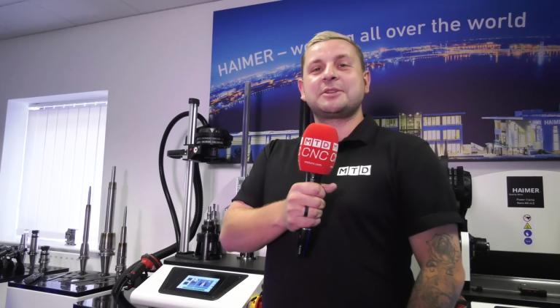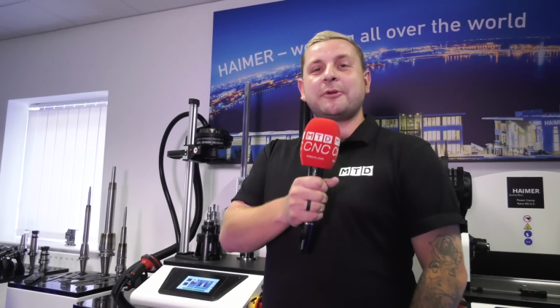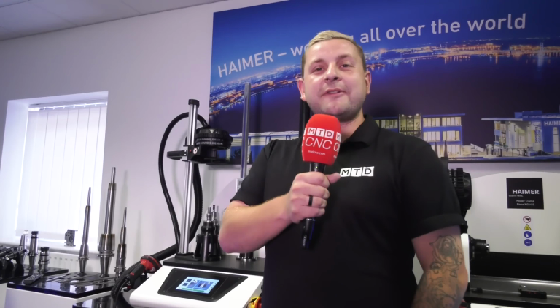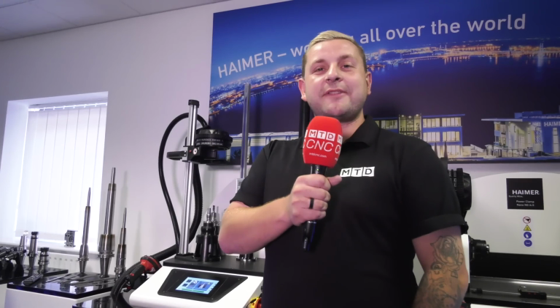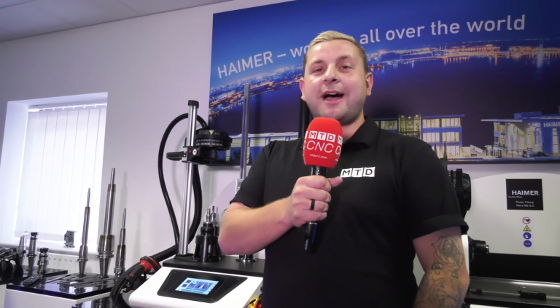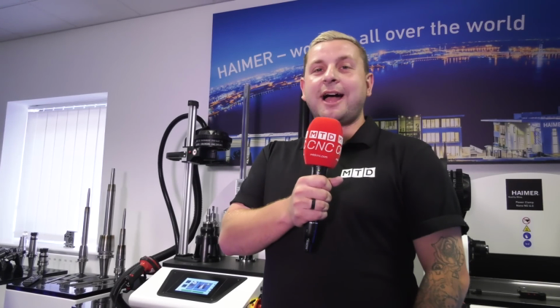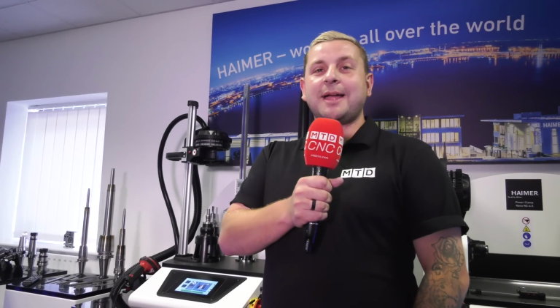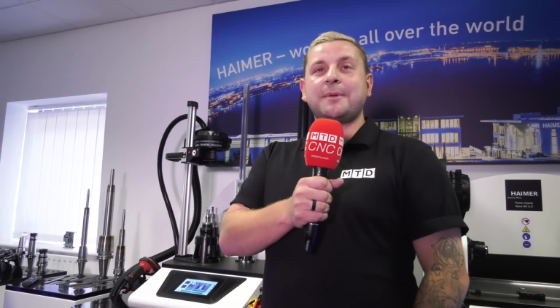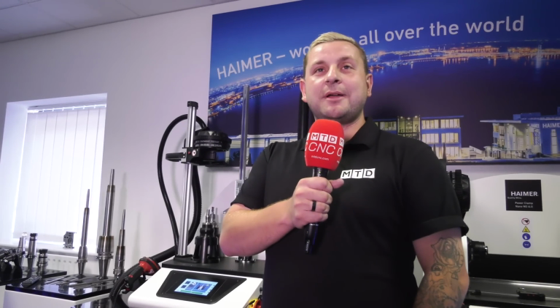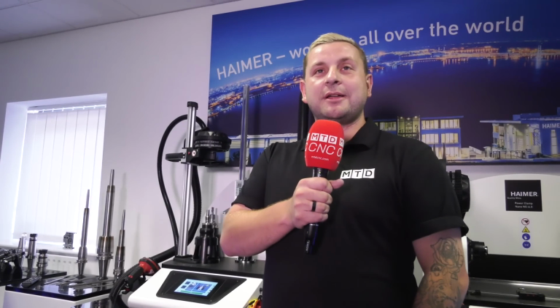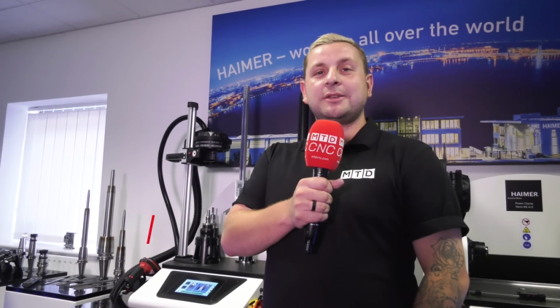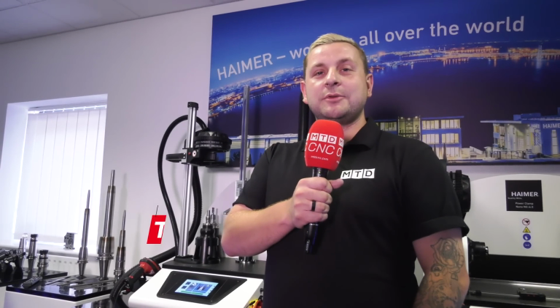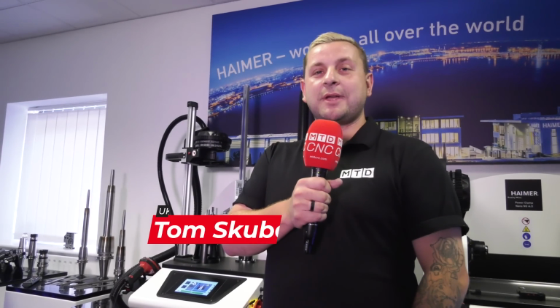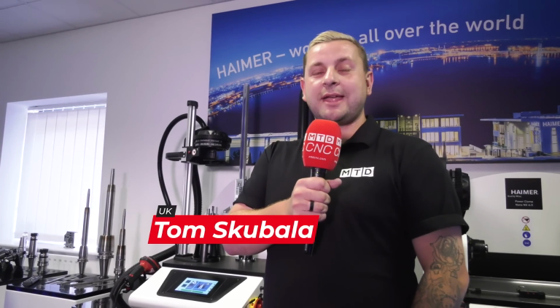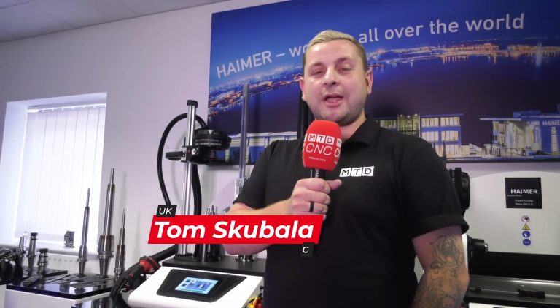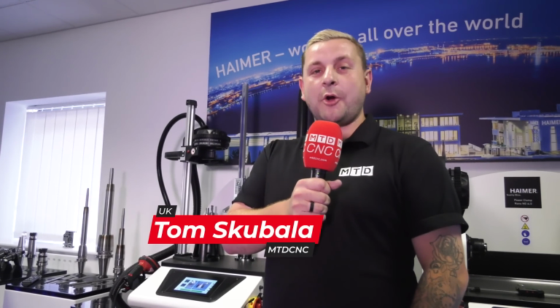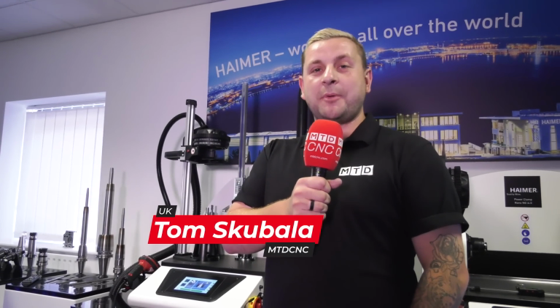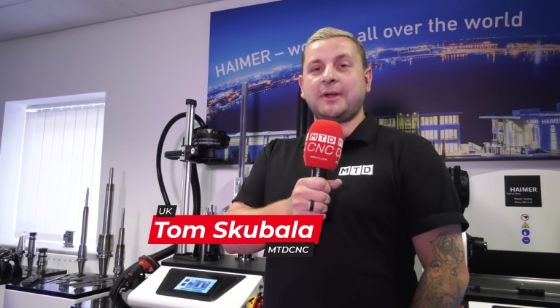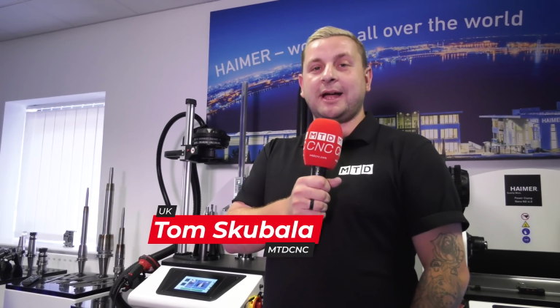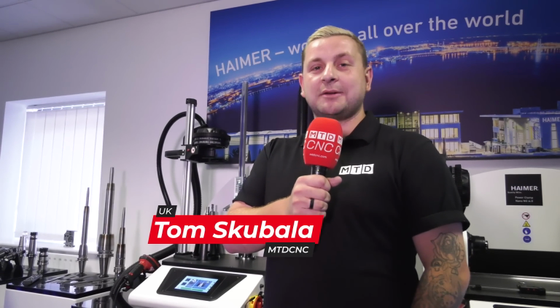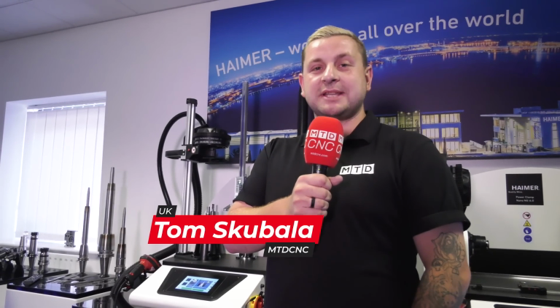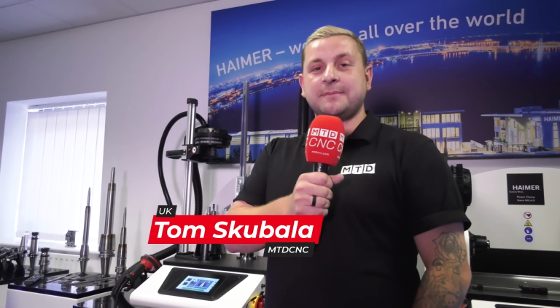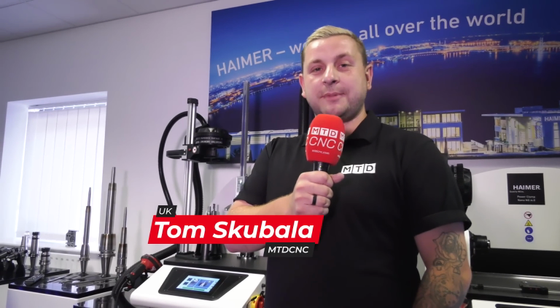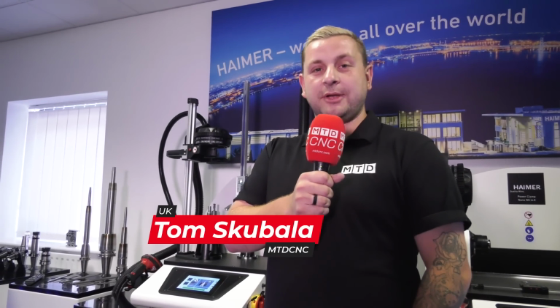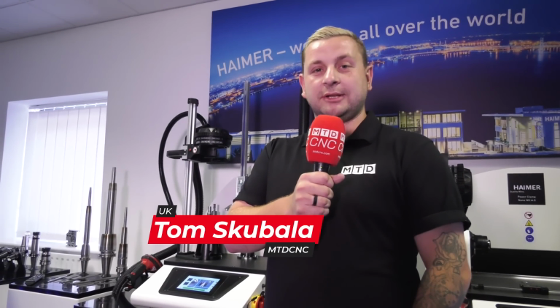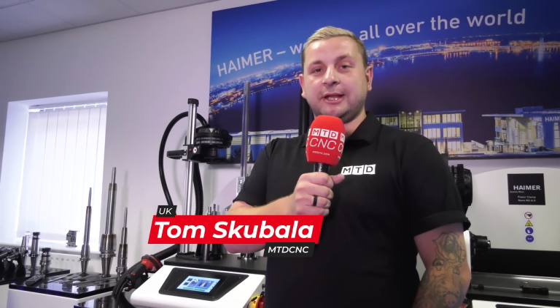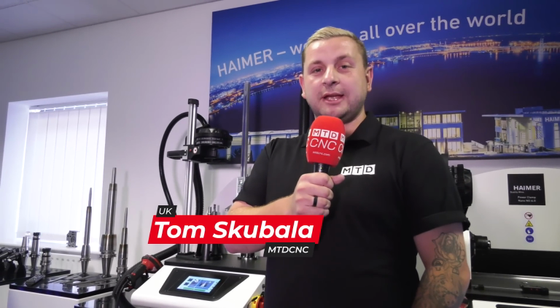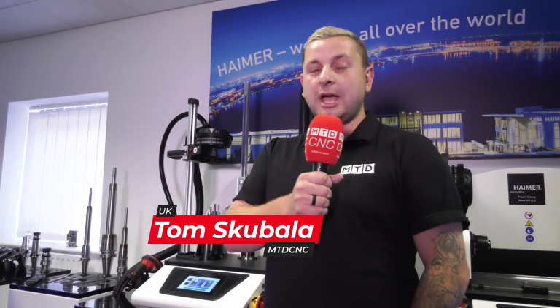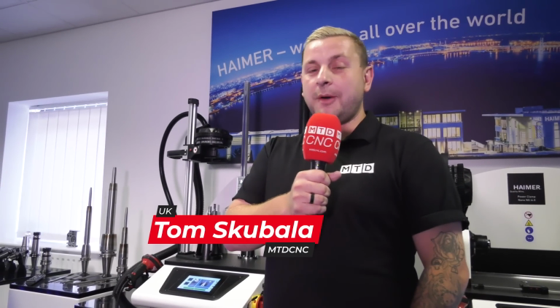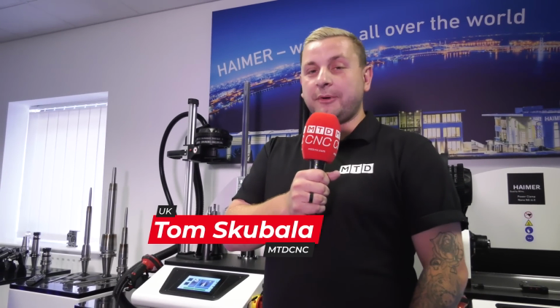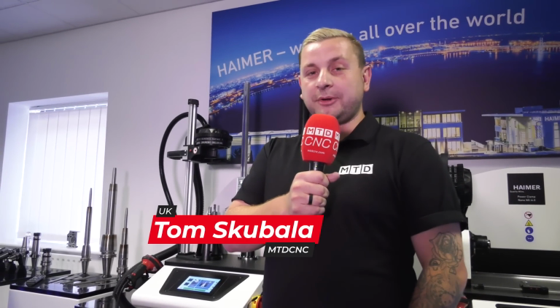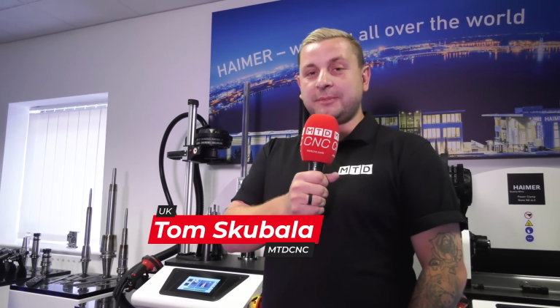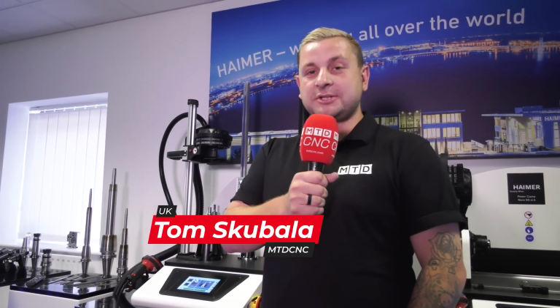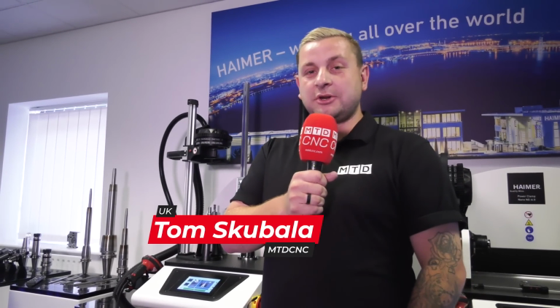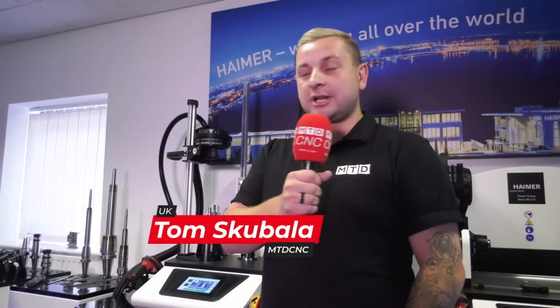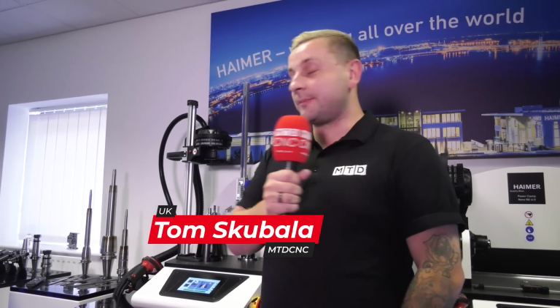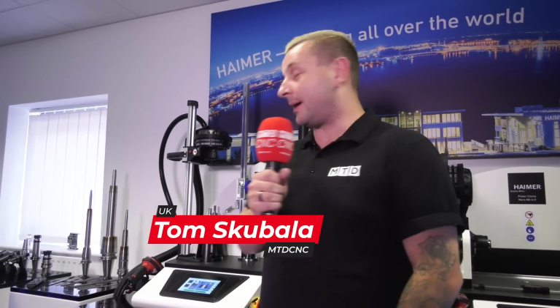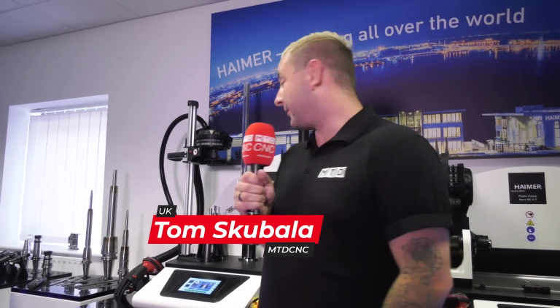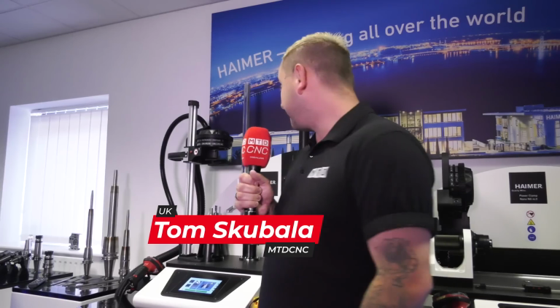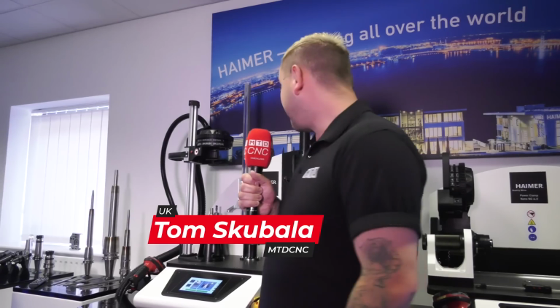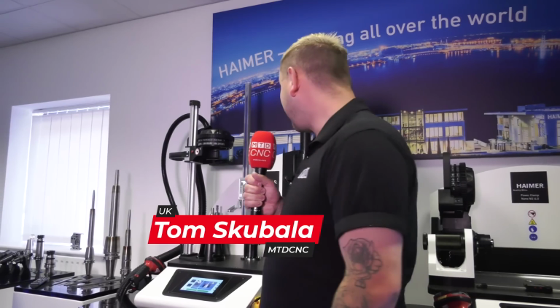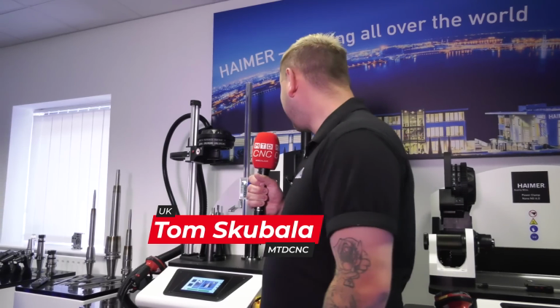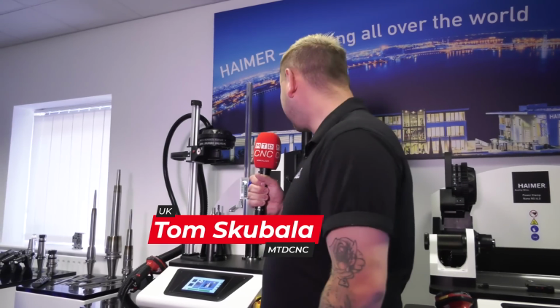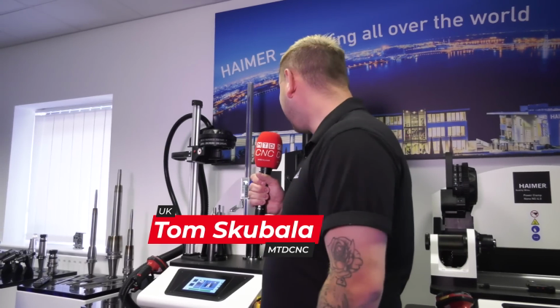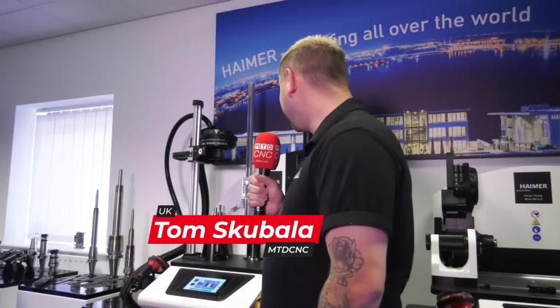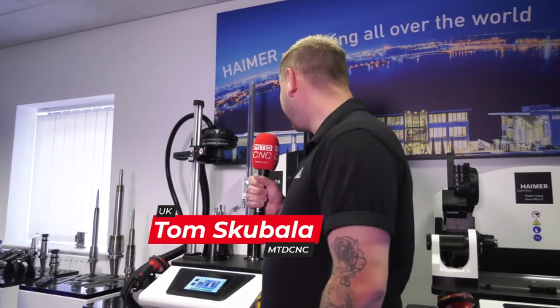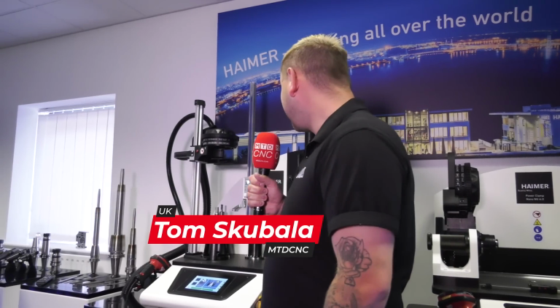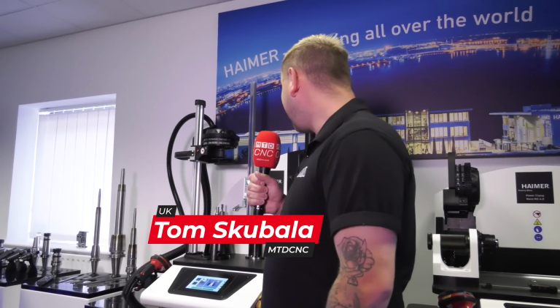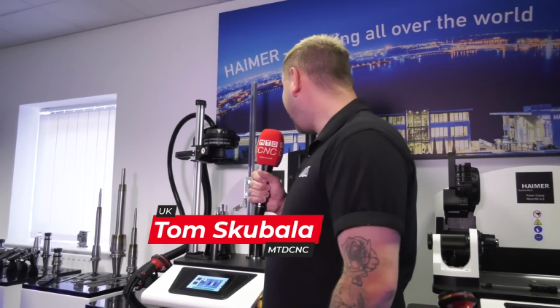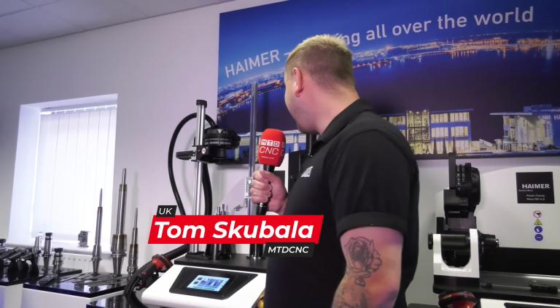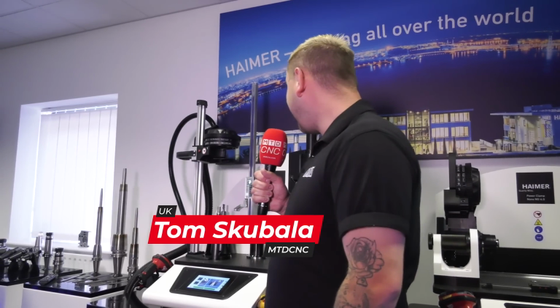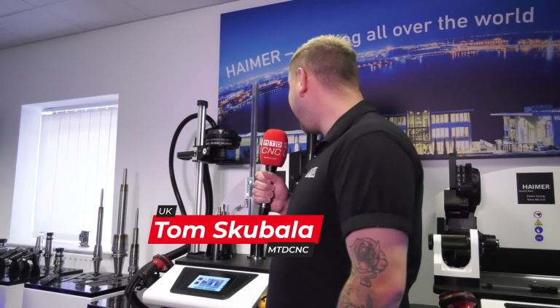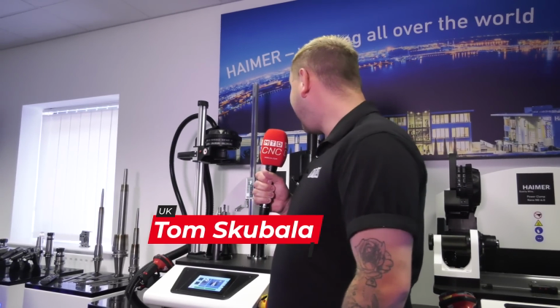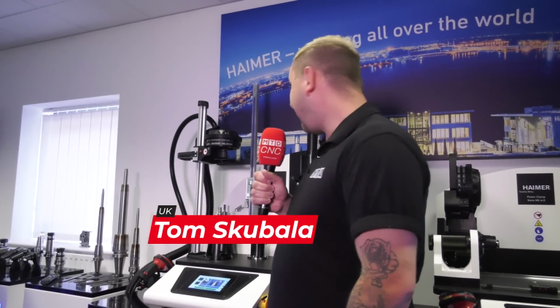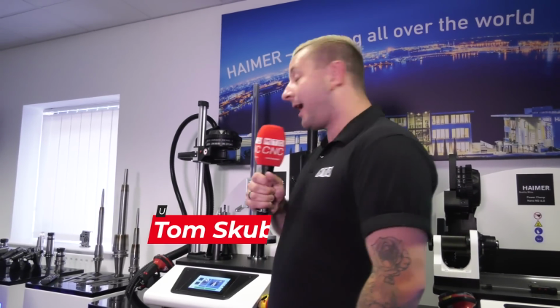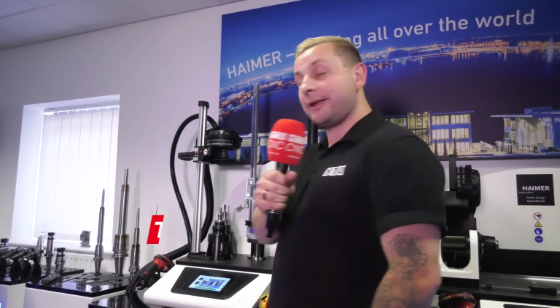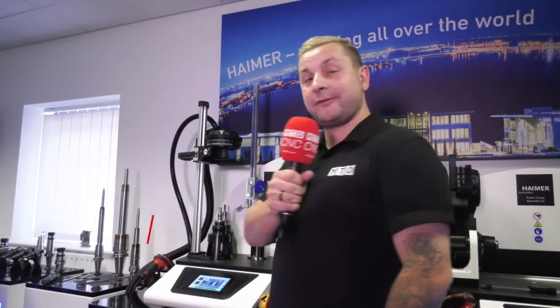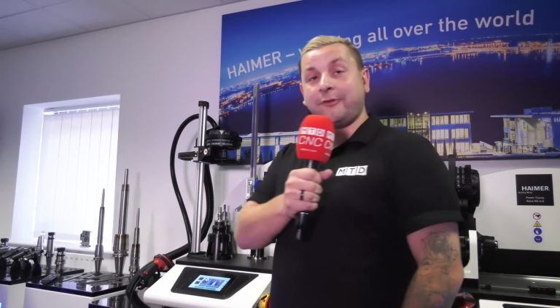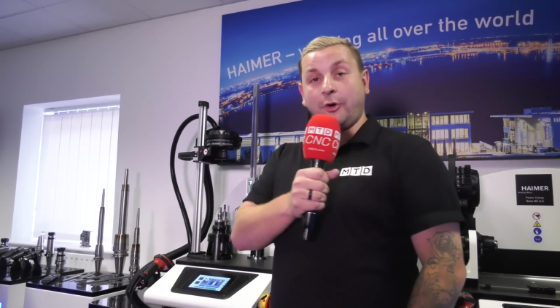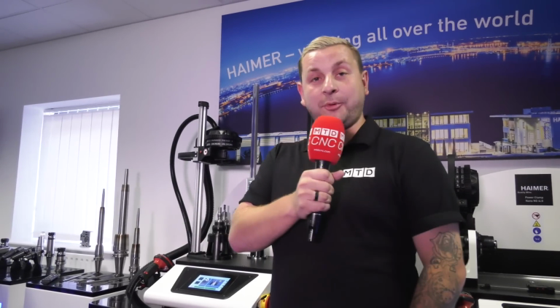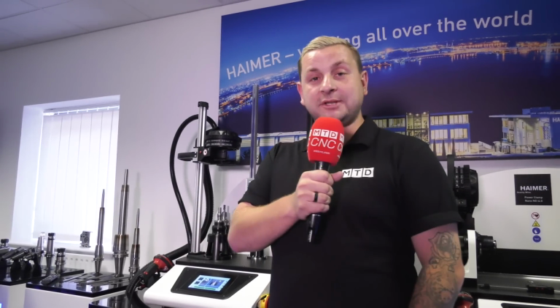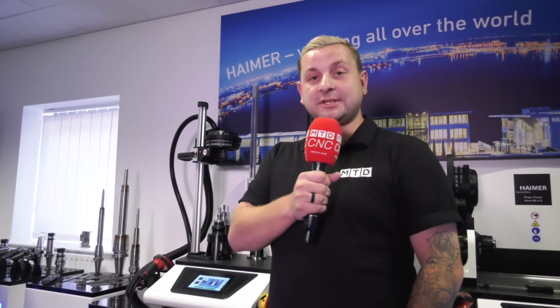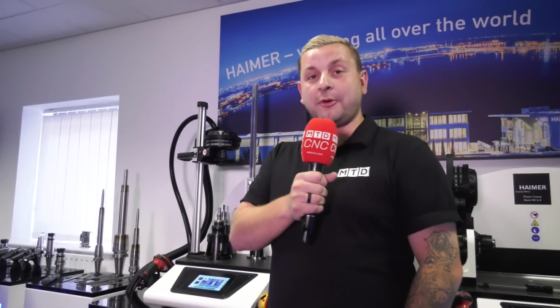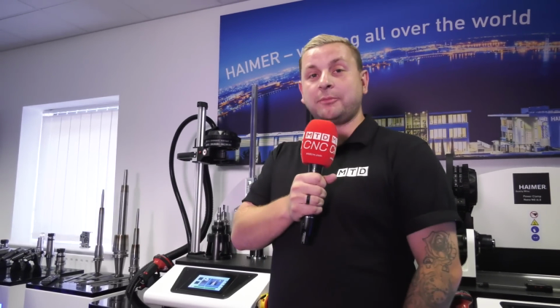We're here at the Hymer UK open house in Burnley and we're going to be talking about the Power Clamp Air i4.0.